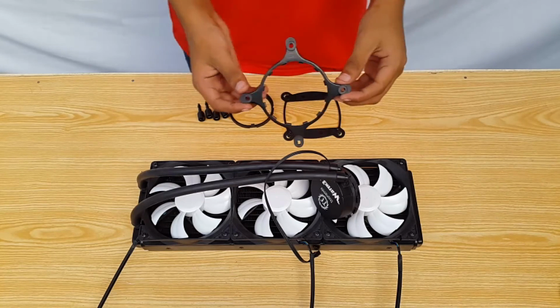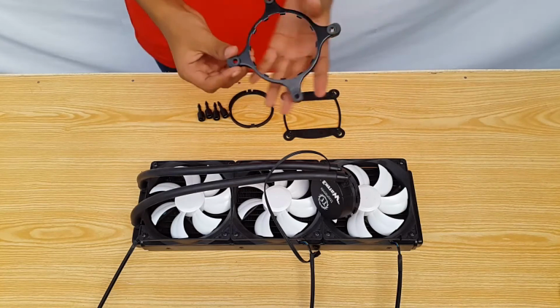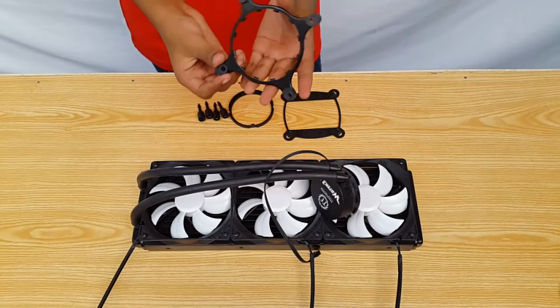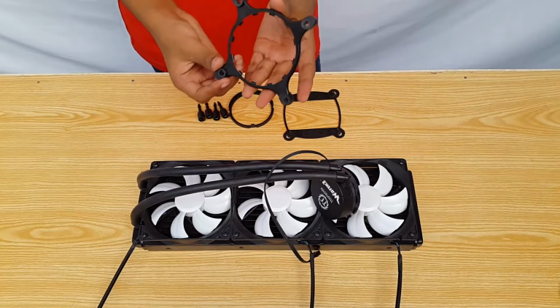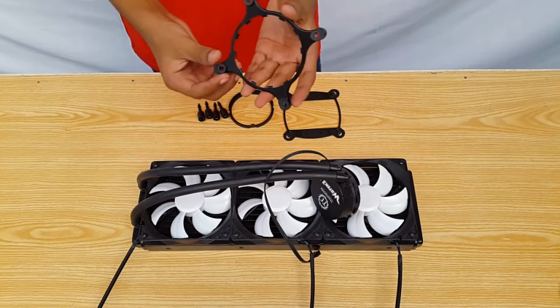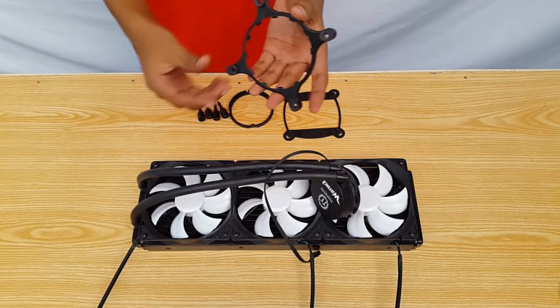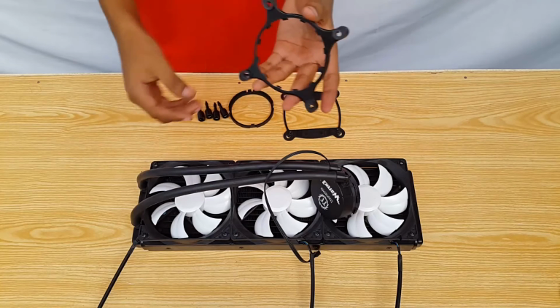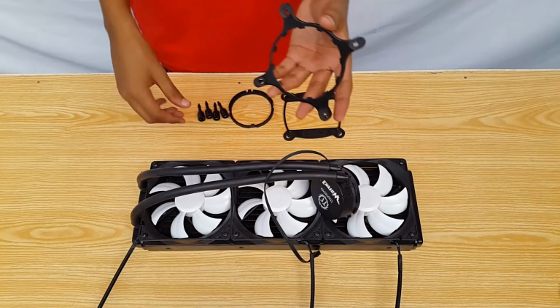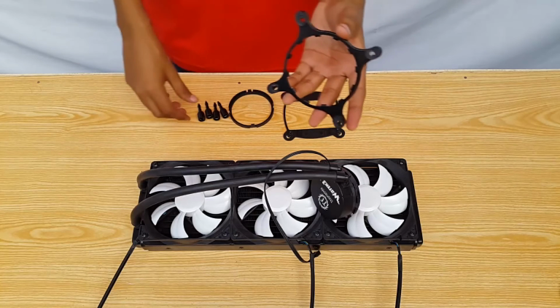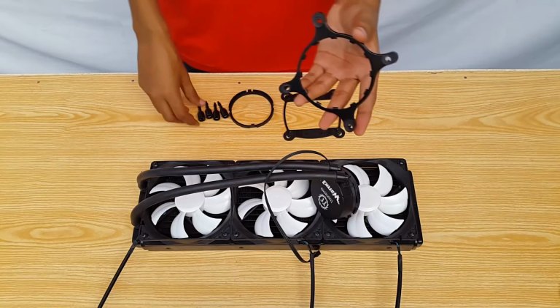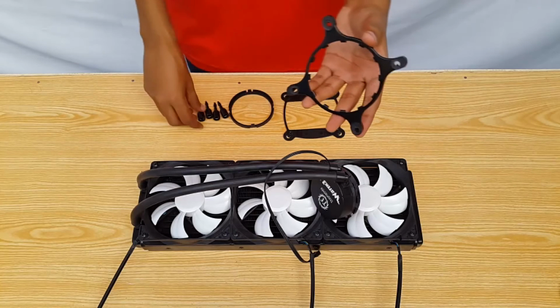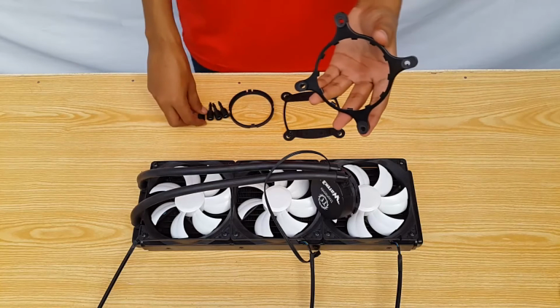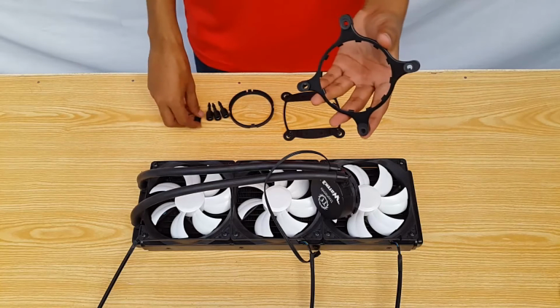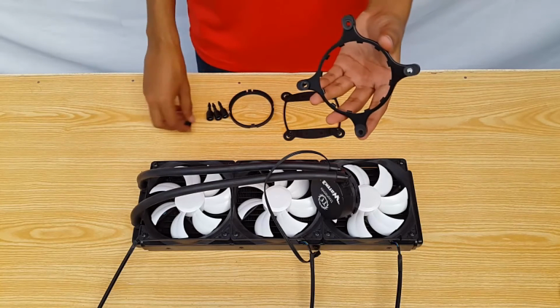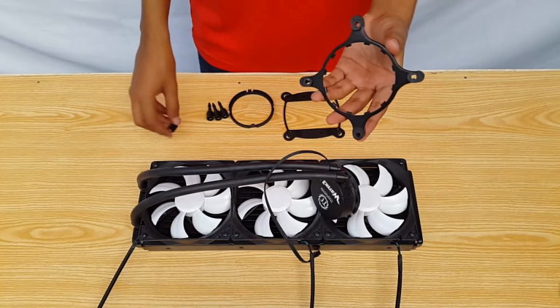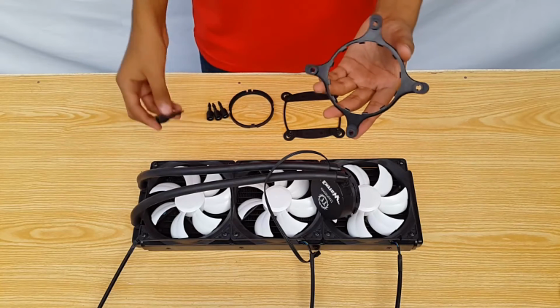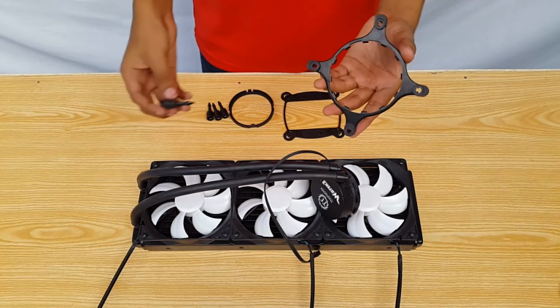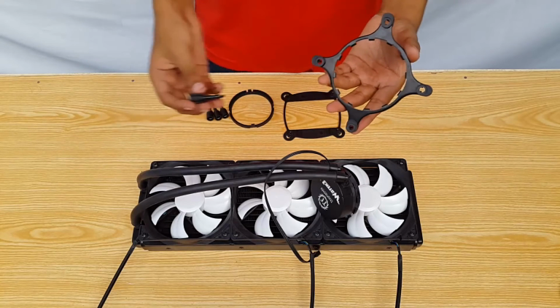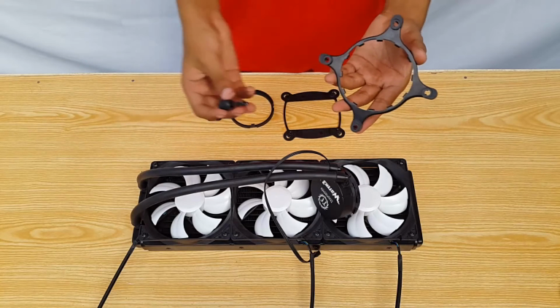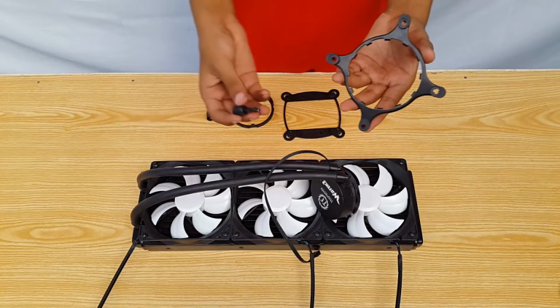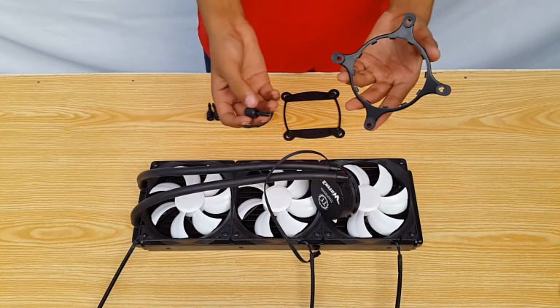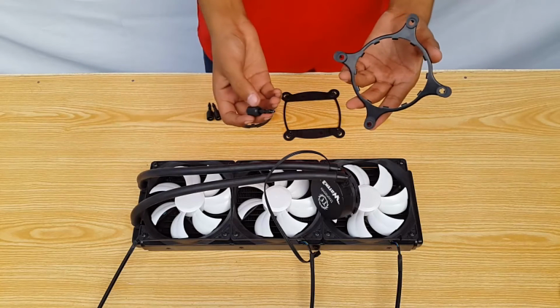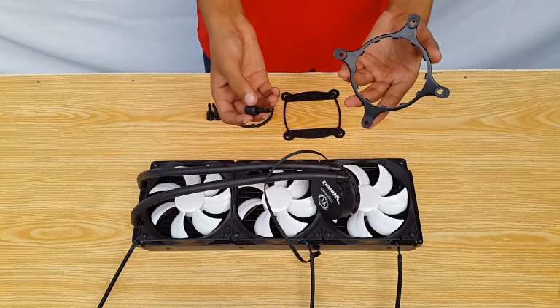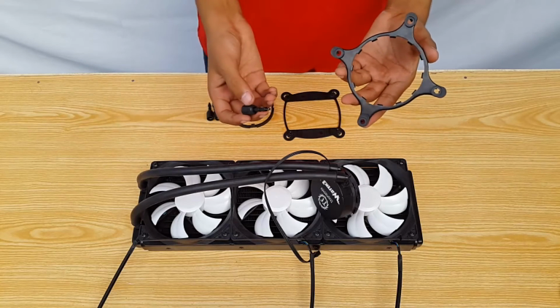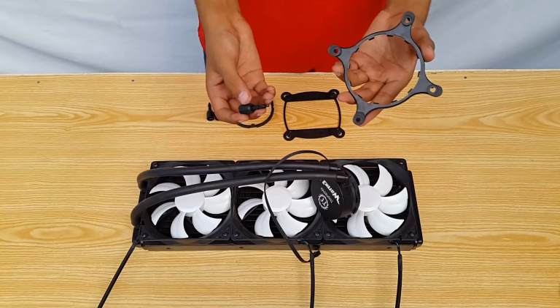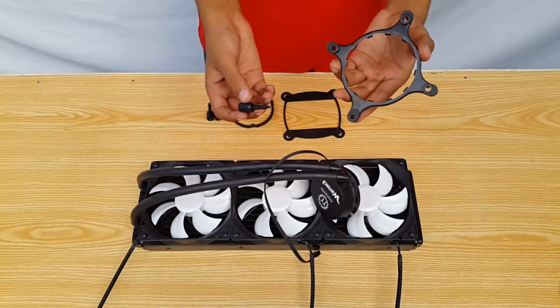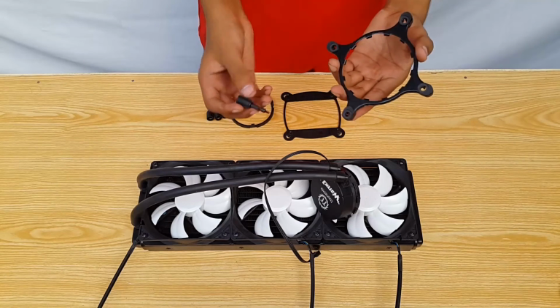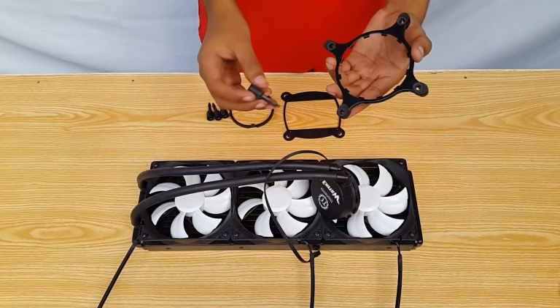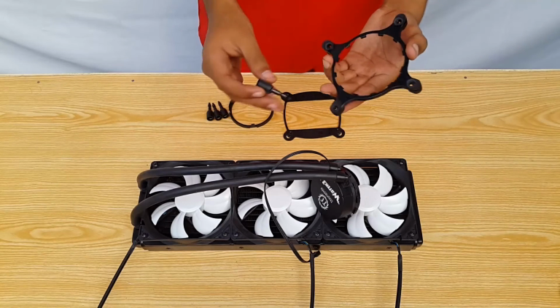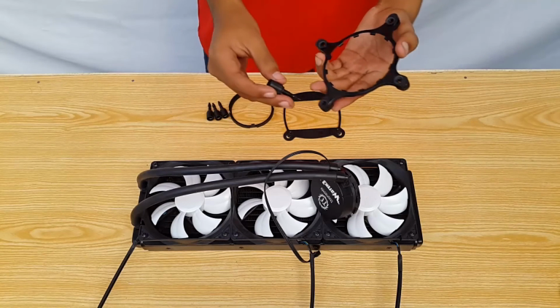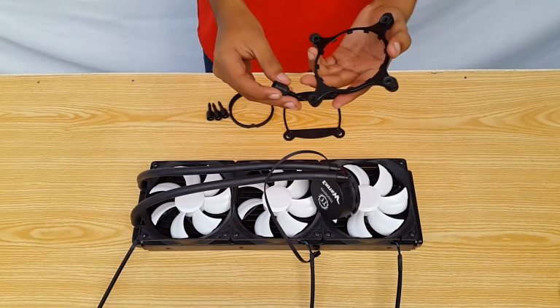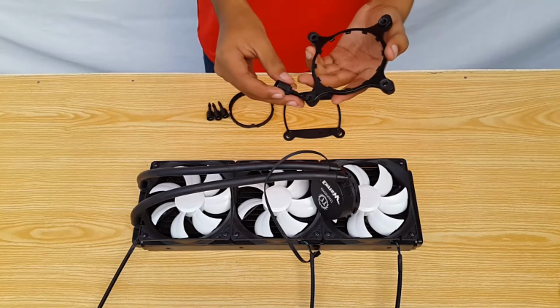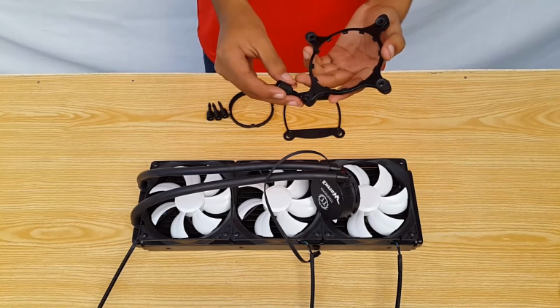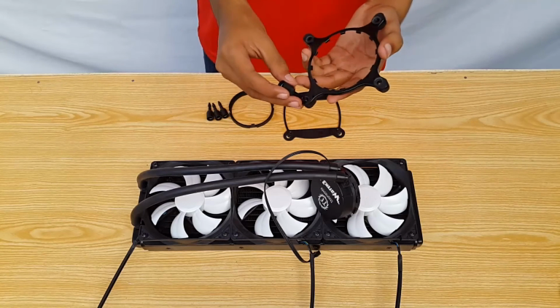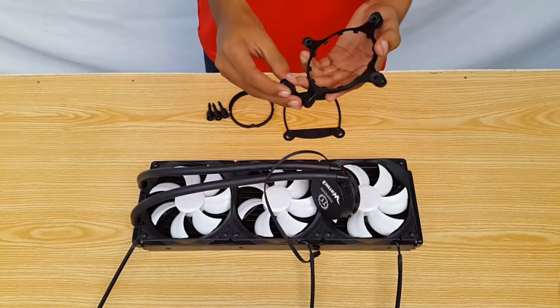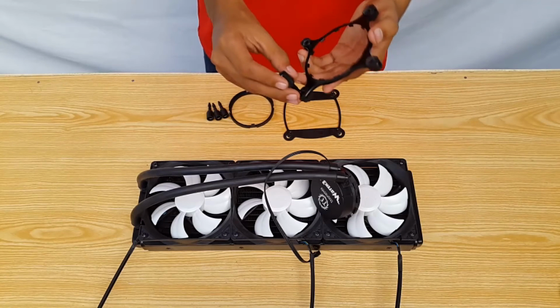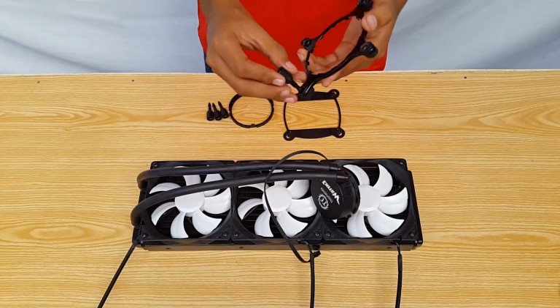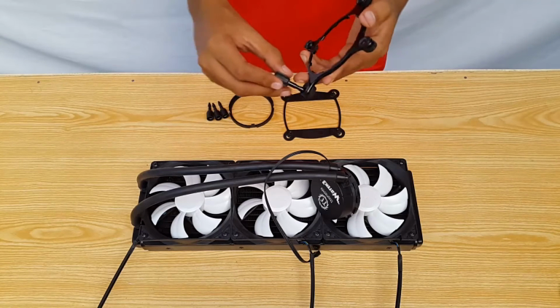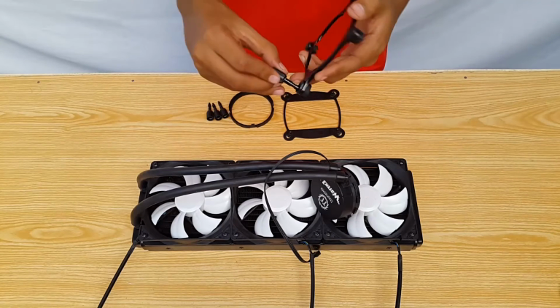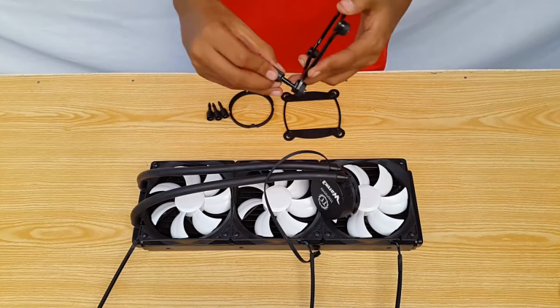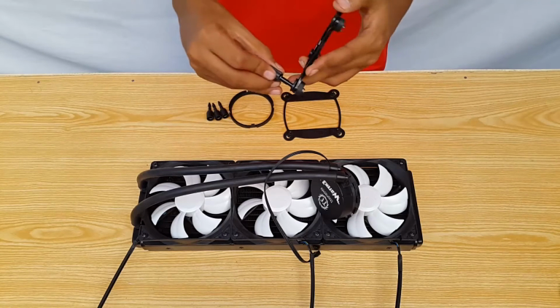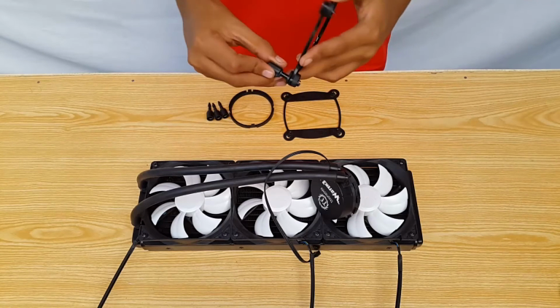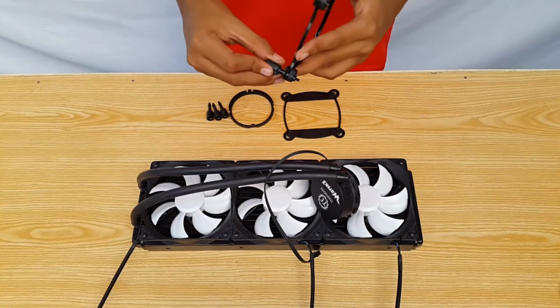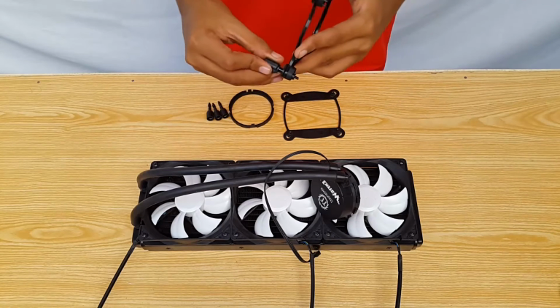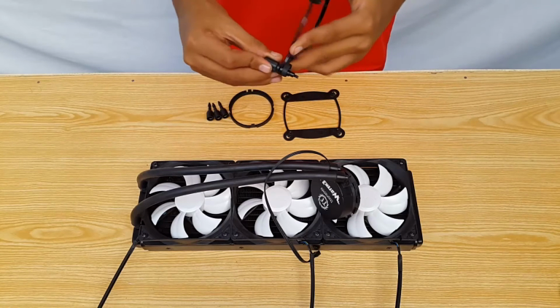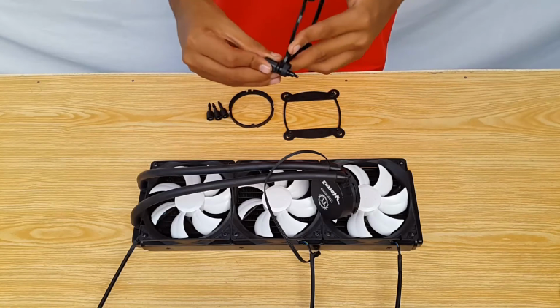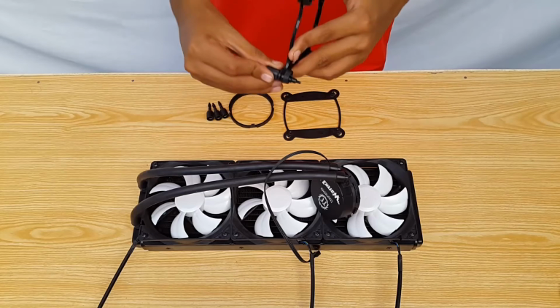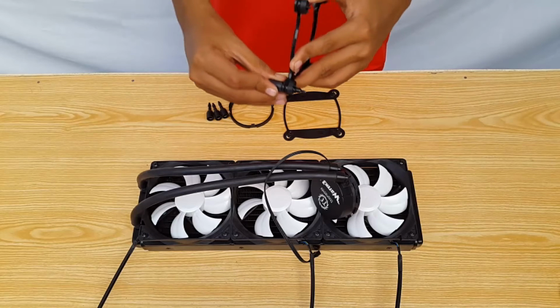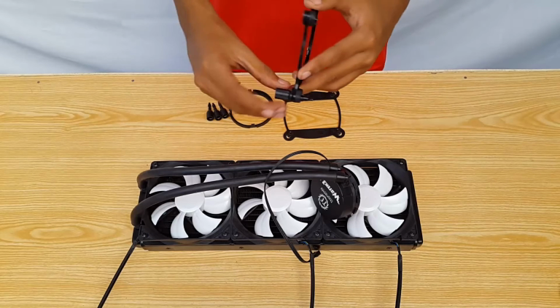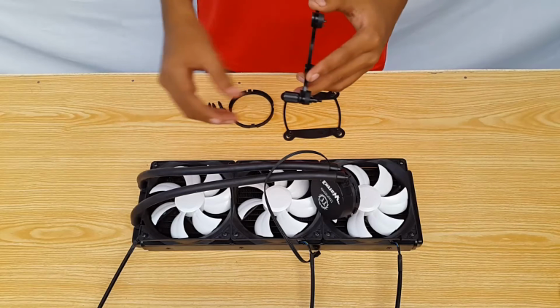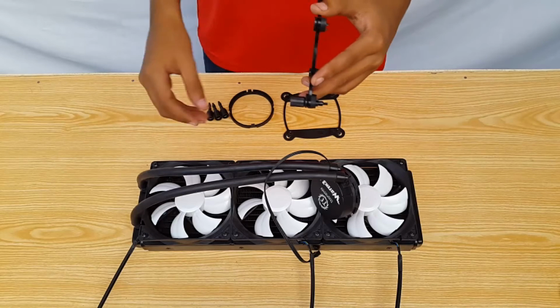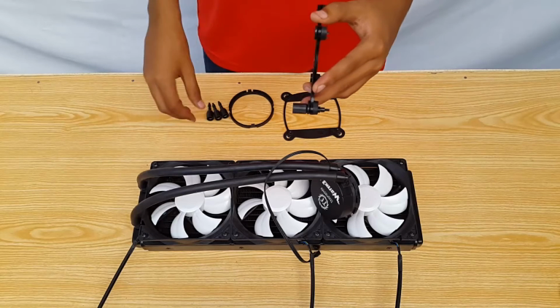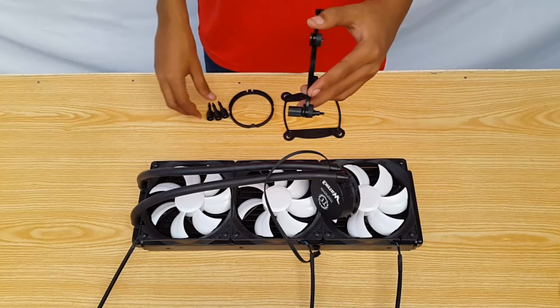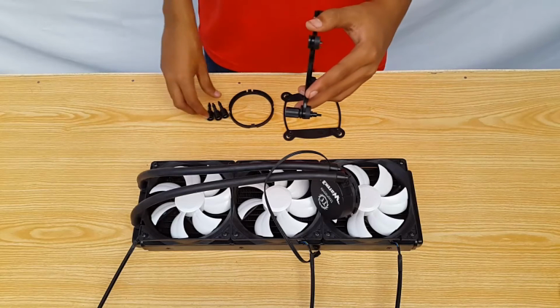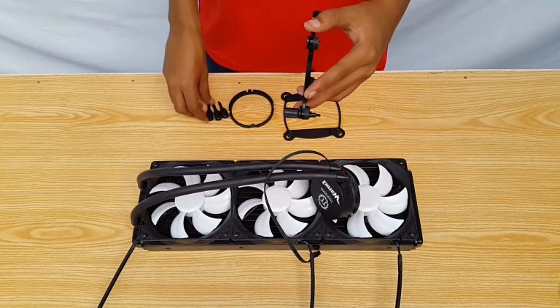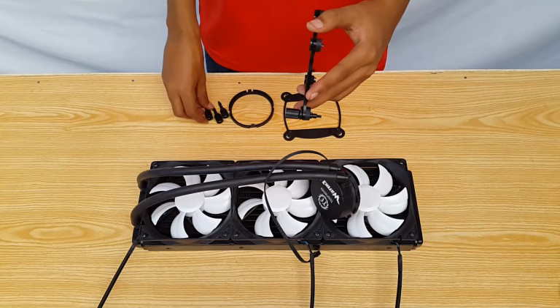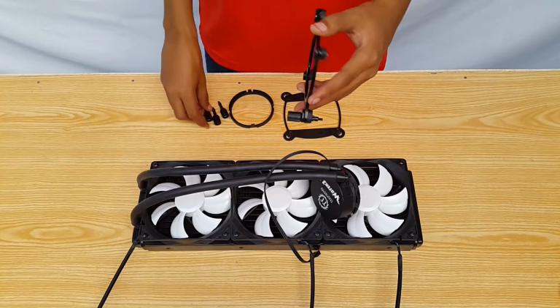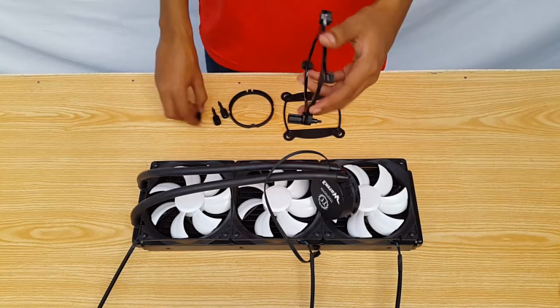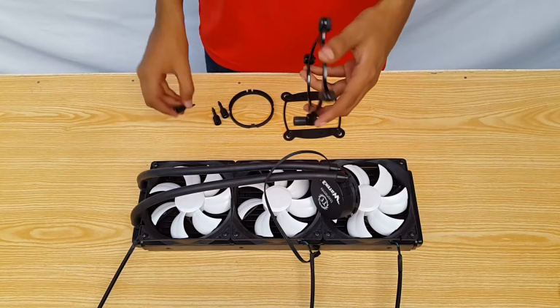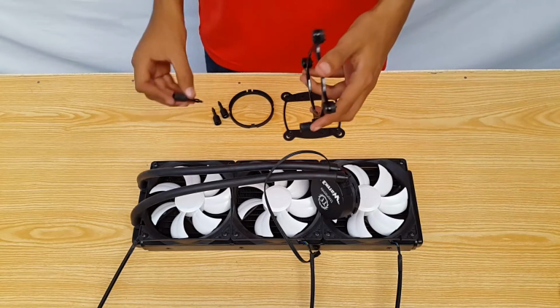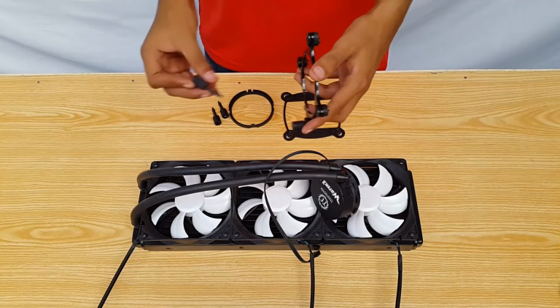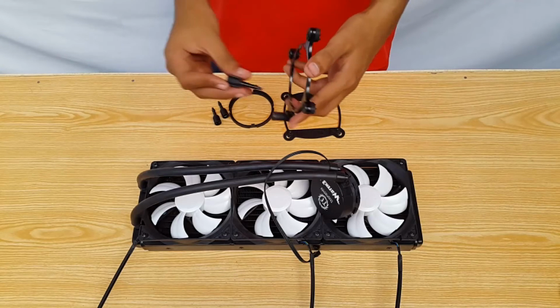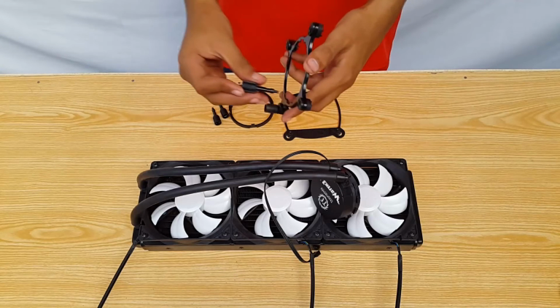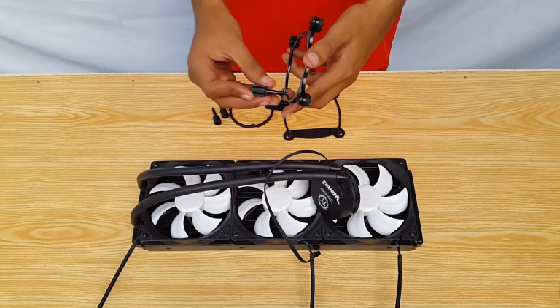Now insert these LGA socket thumb screws from above. The AMD screws have a length difference, so you'll notice once you look at the manual.